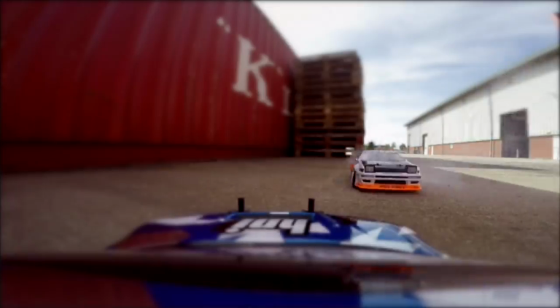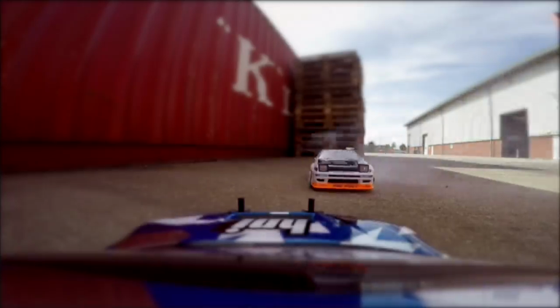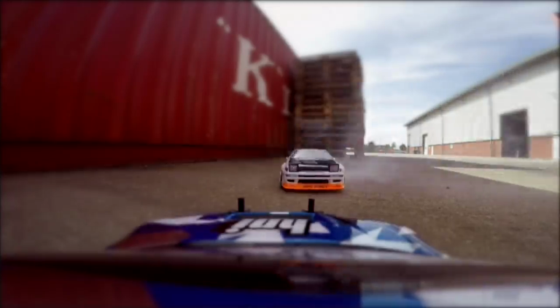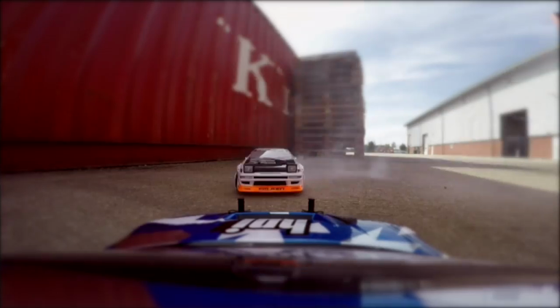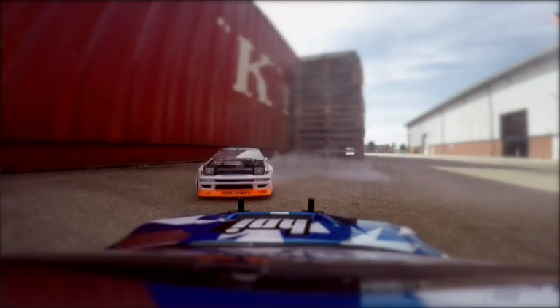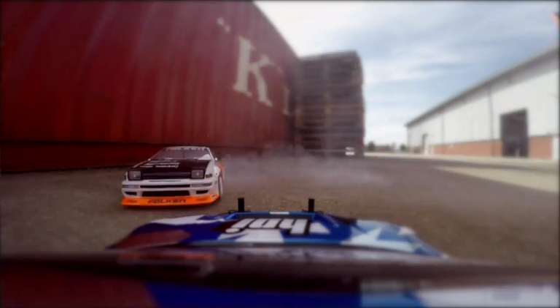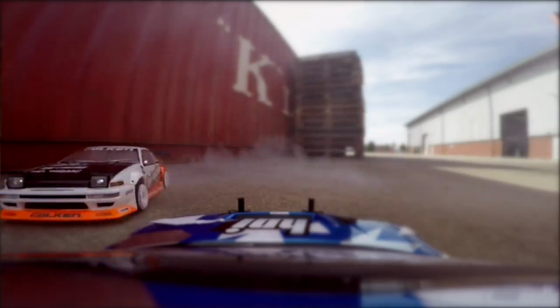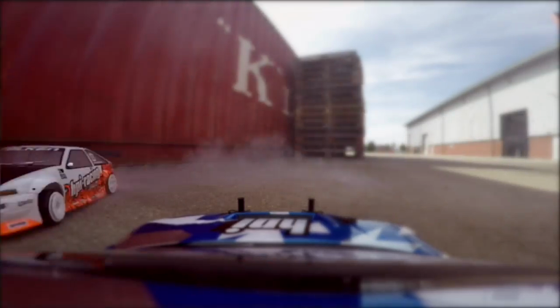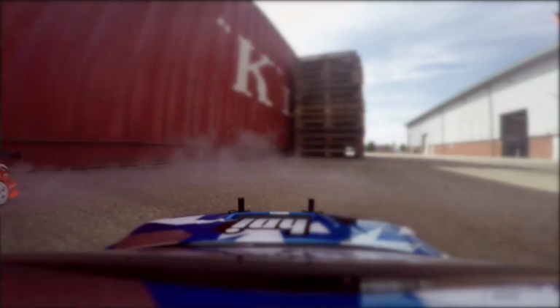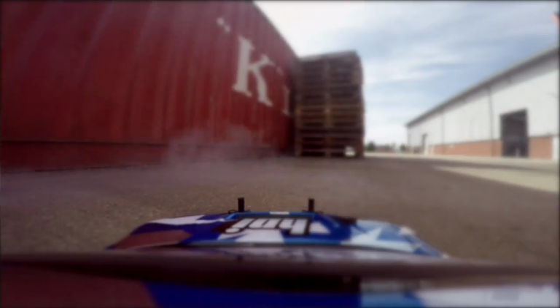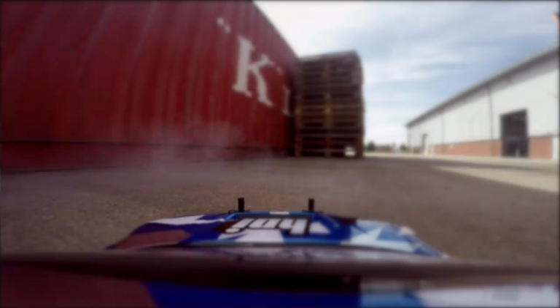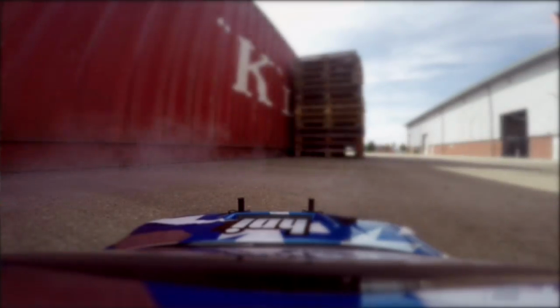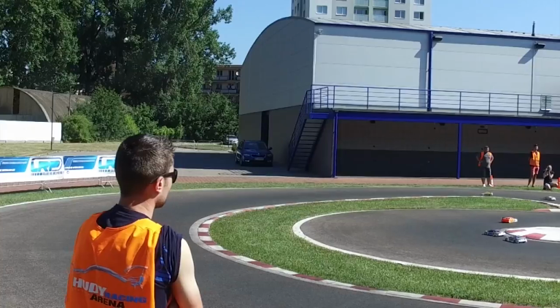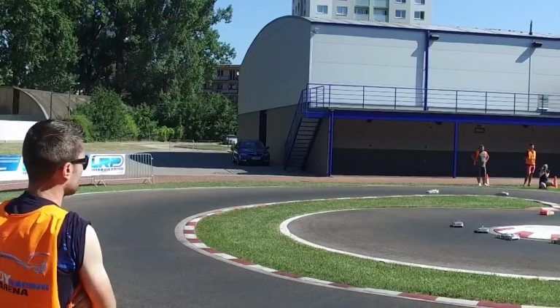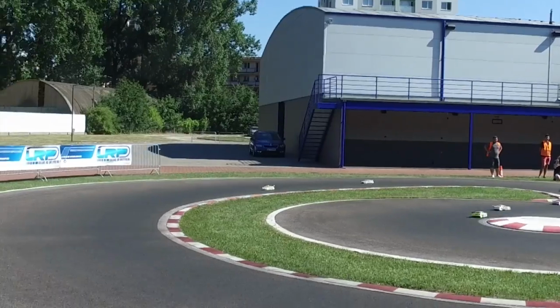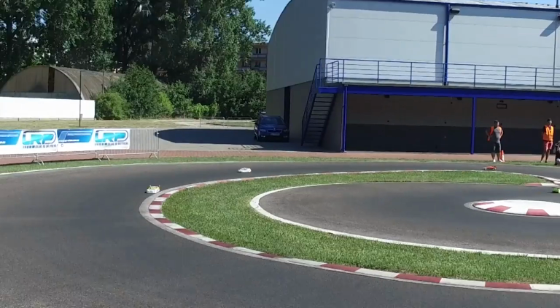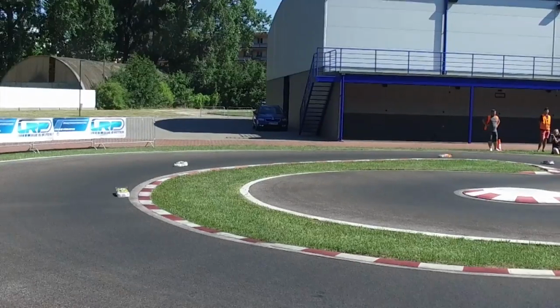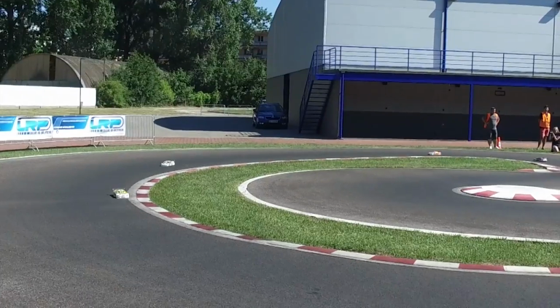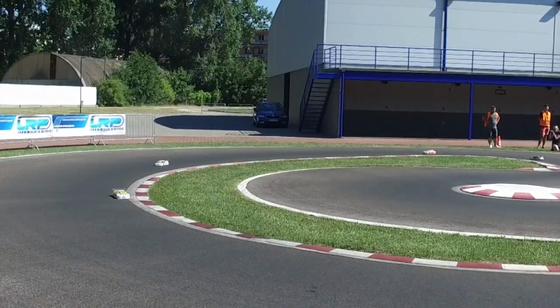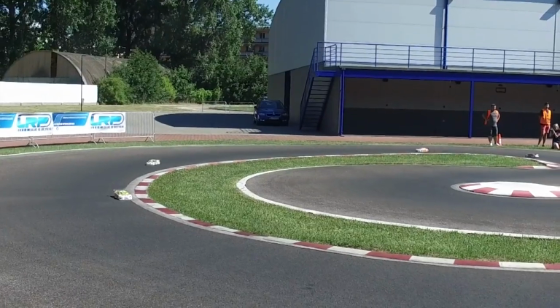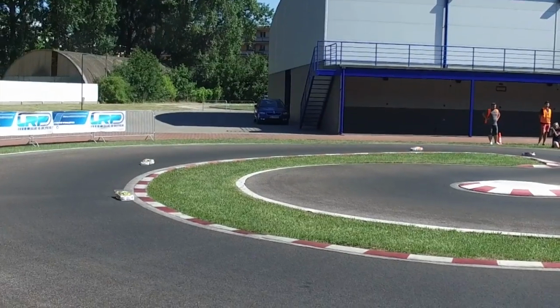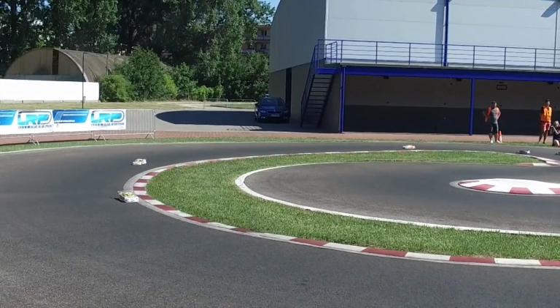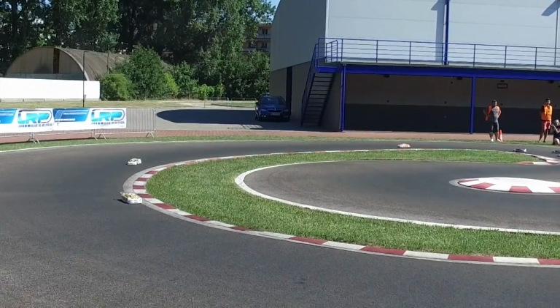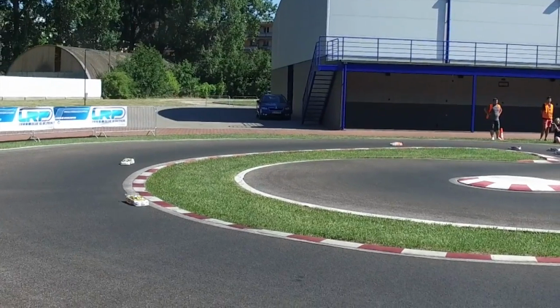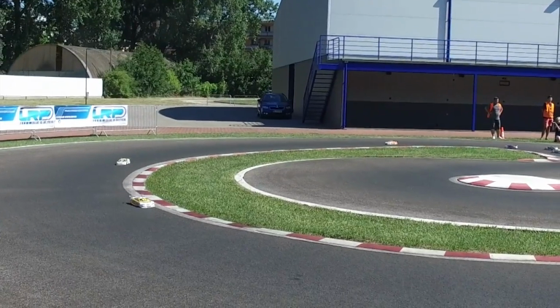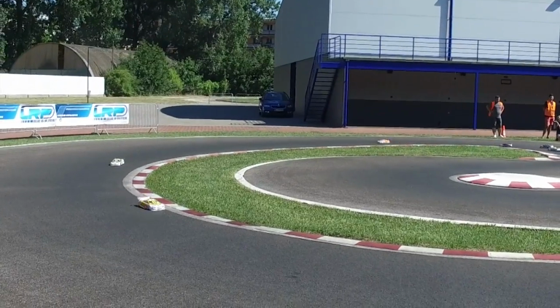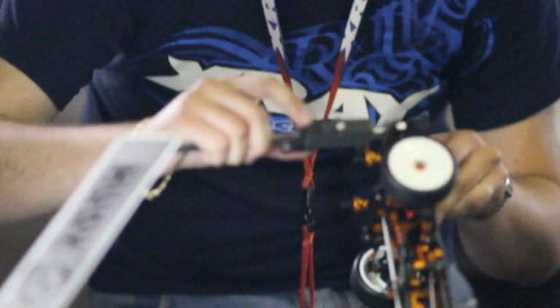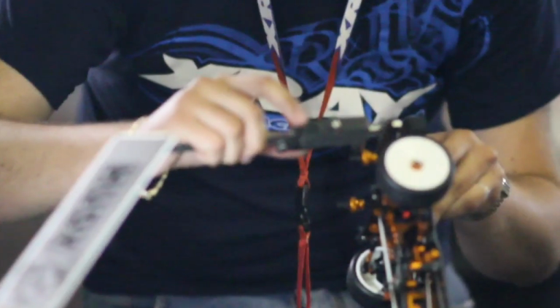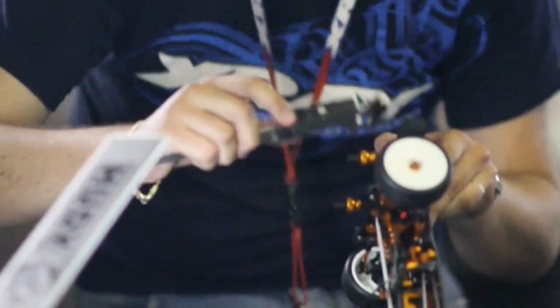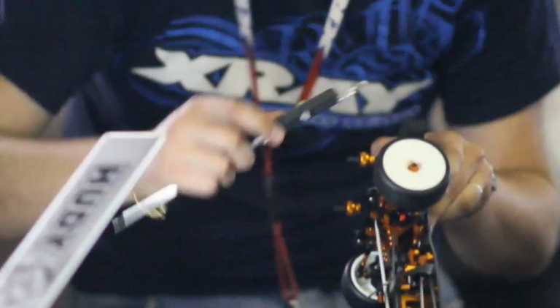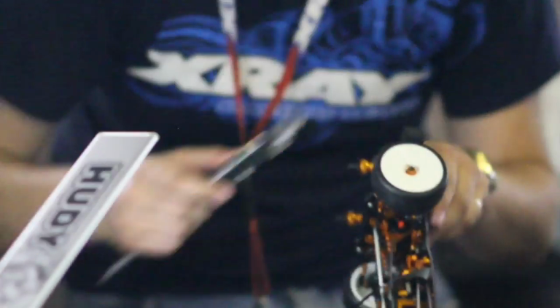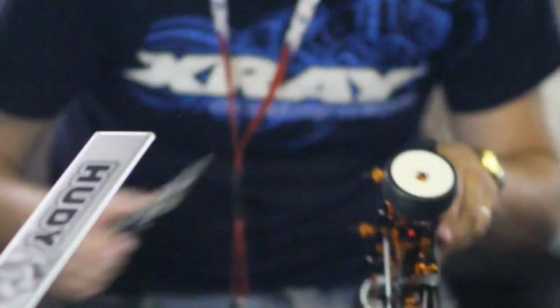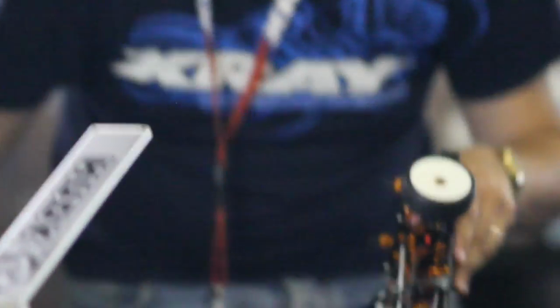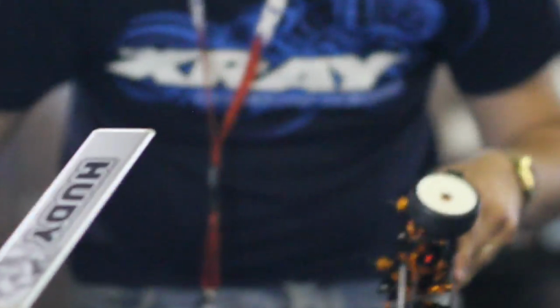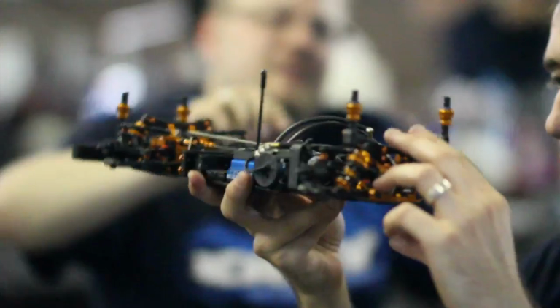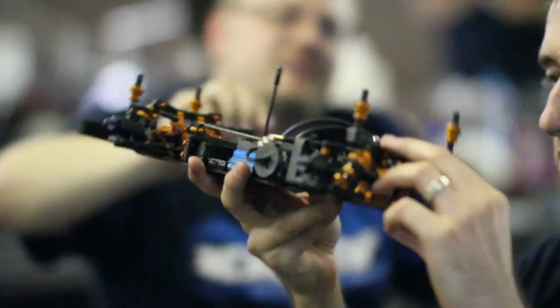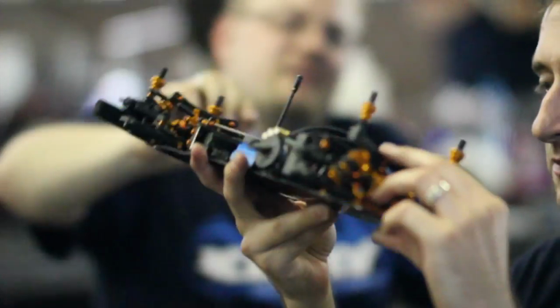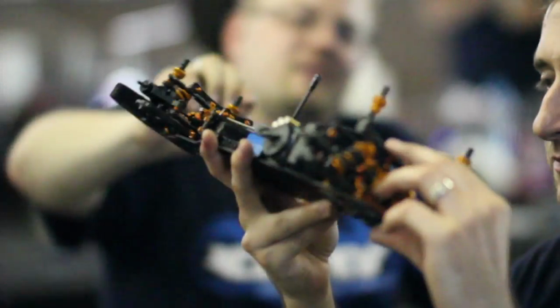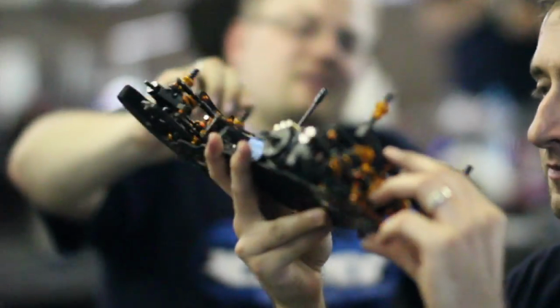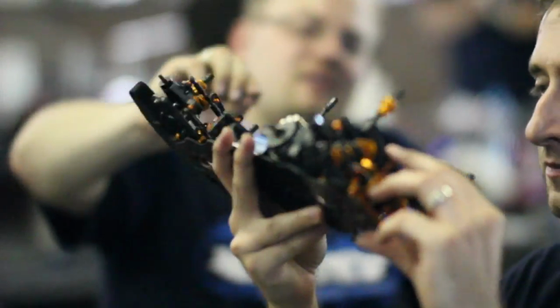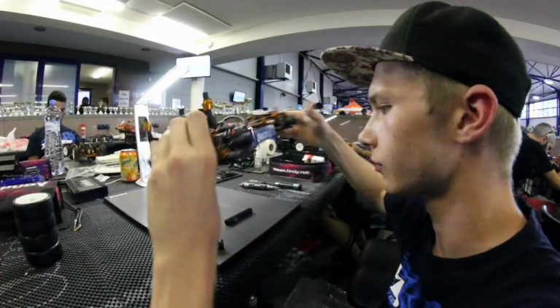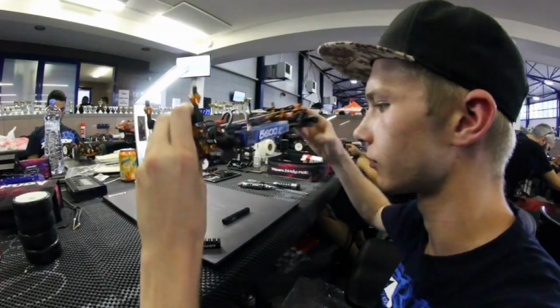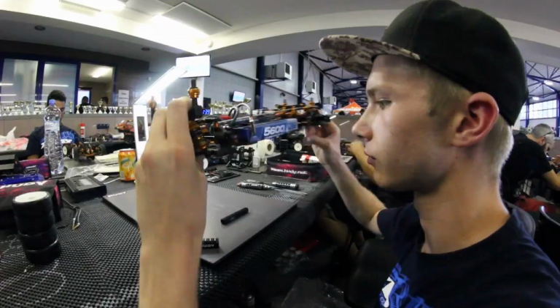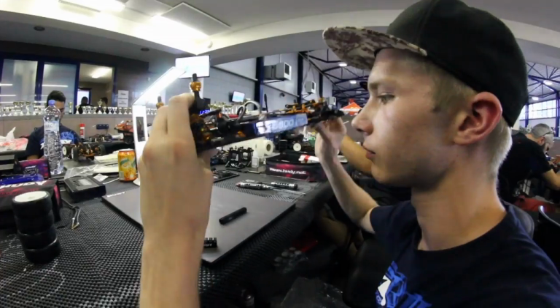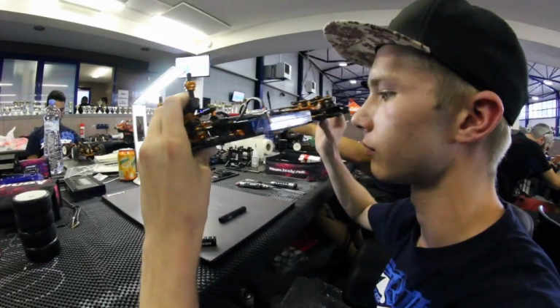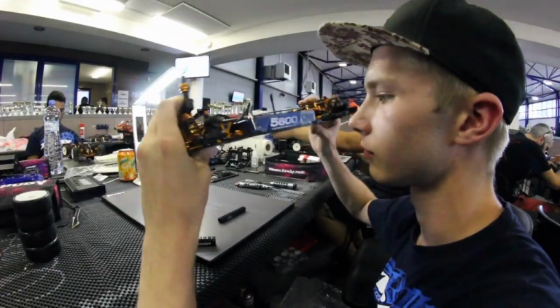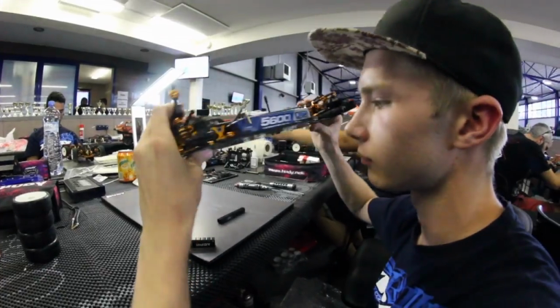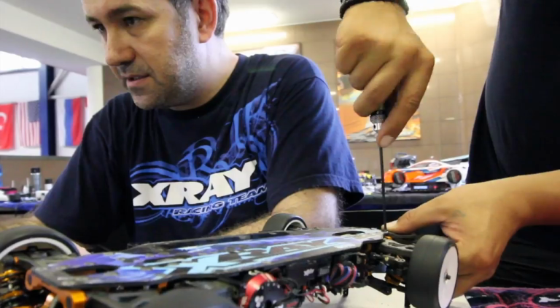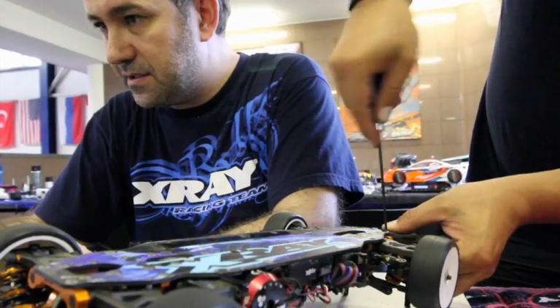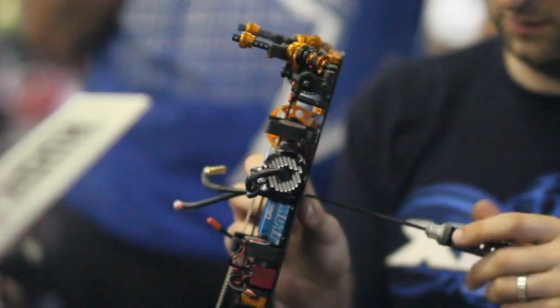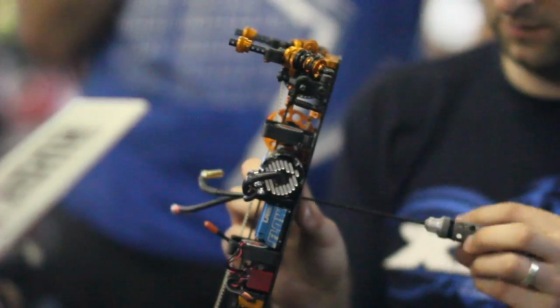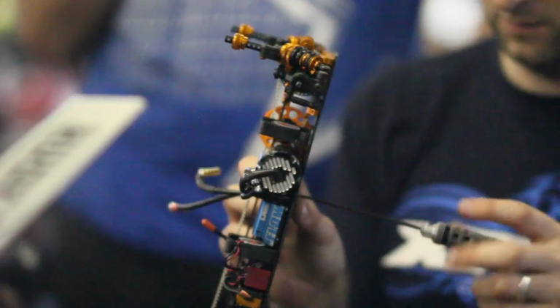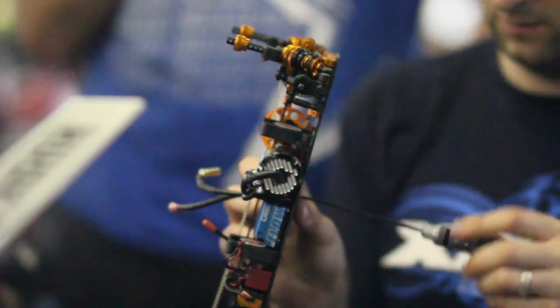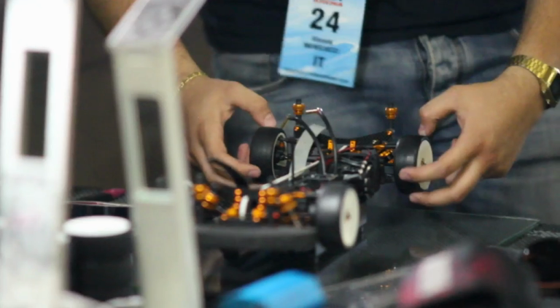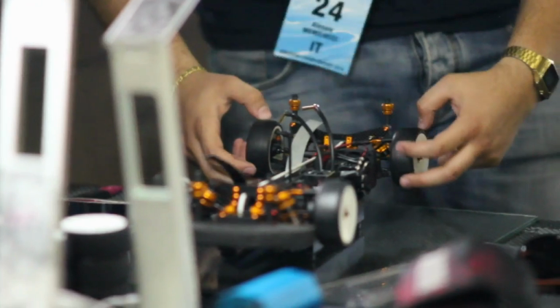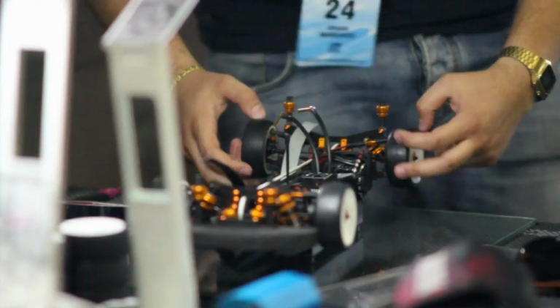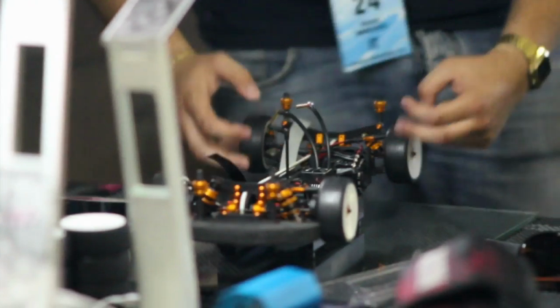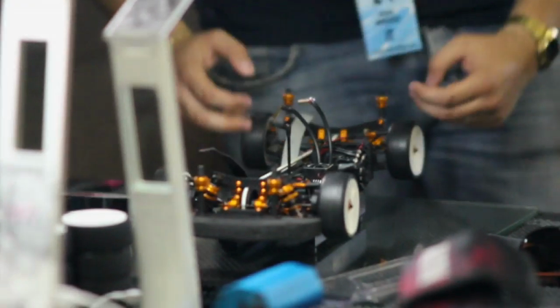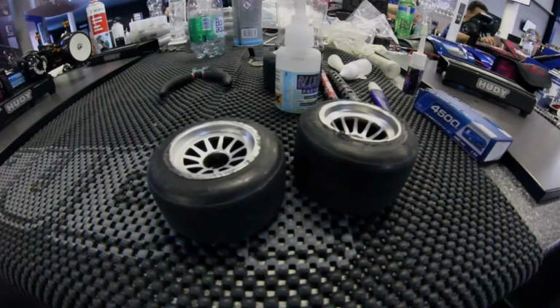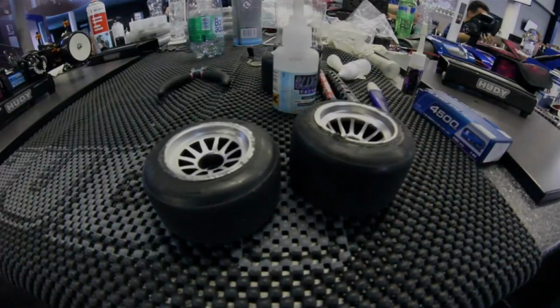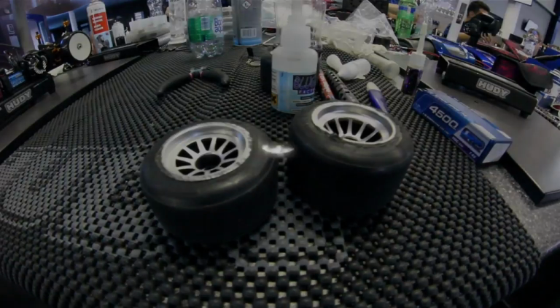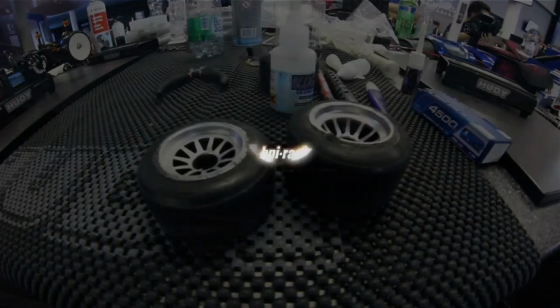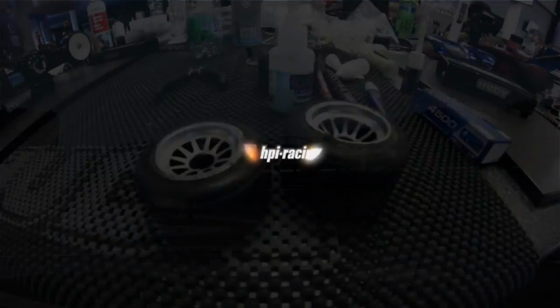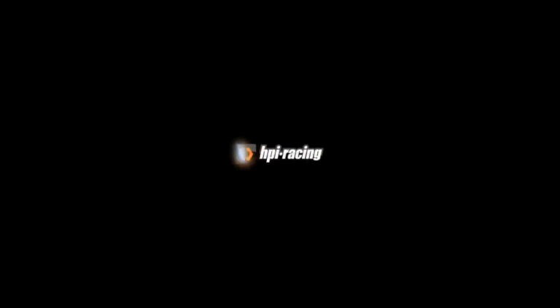This show is your perfect introduction to one-tenth on-road radio-controlled cars. Now, before we get on with the racing, let's observe one of these speed machines up close in its natural habitat.